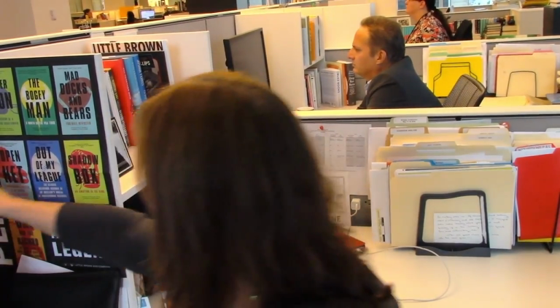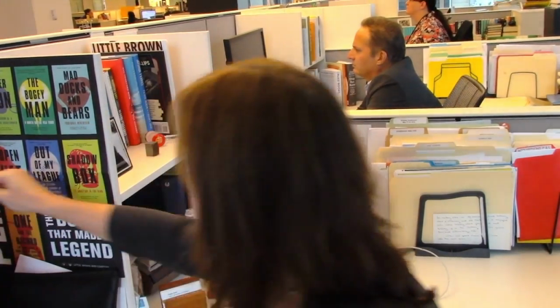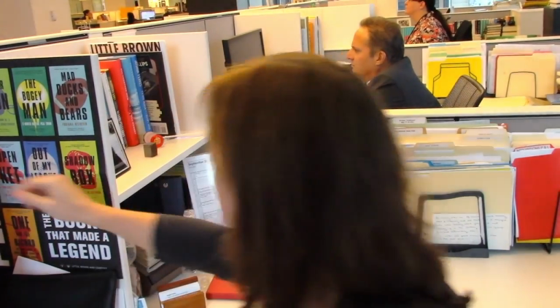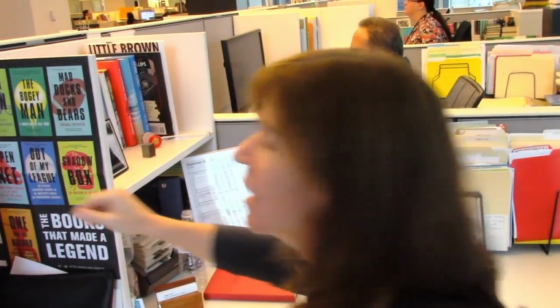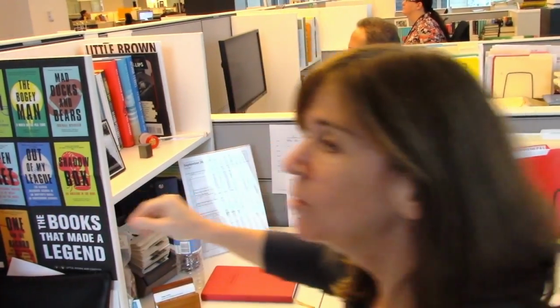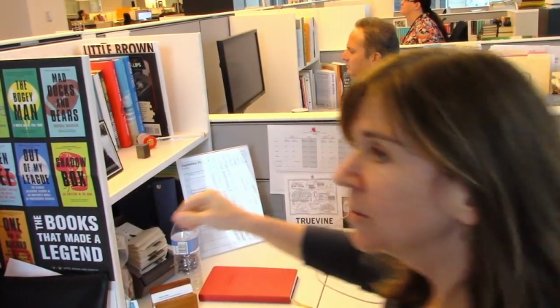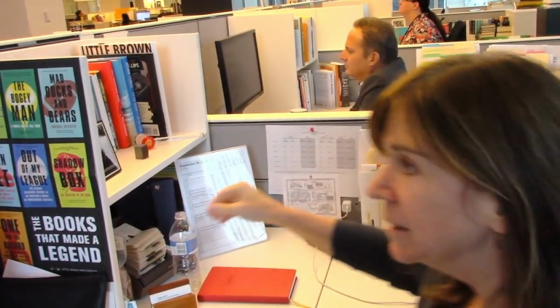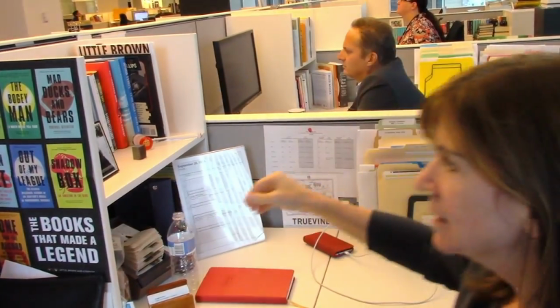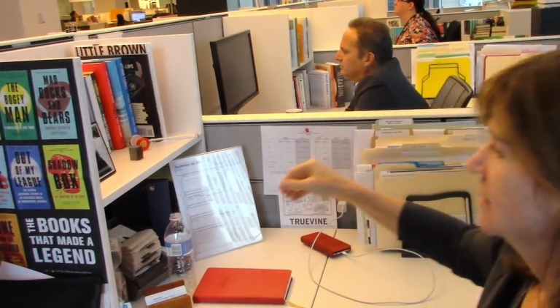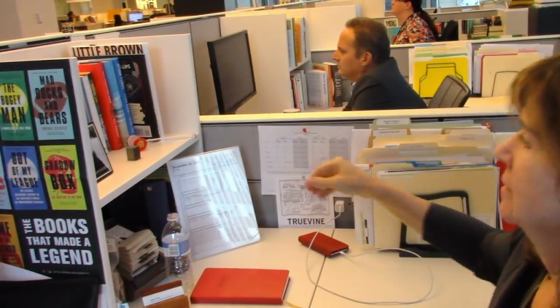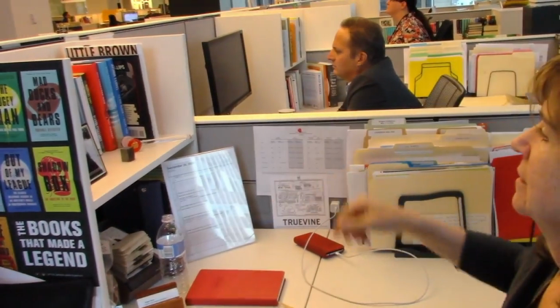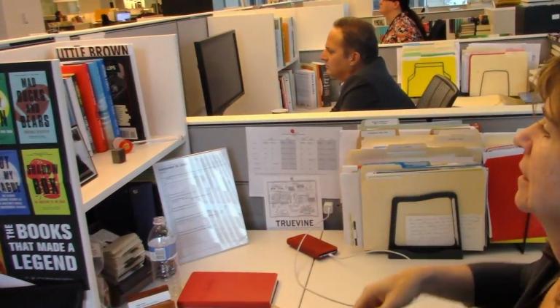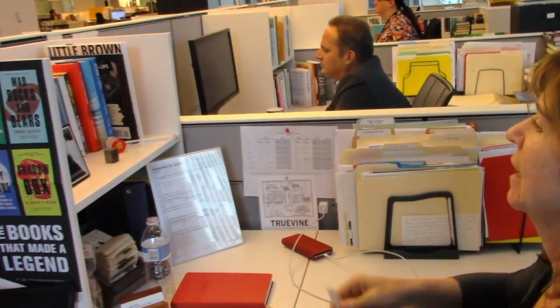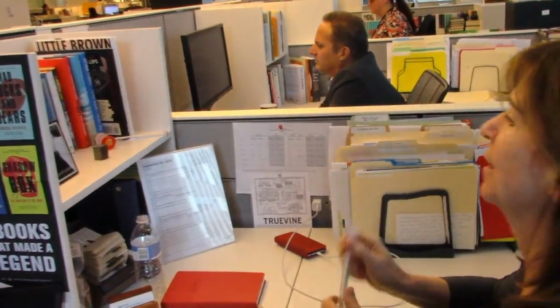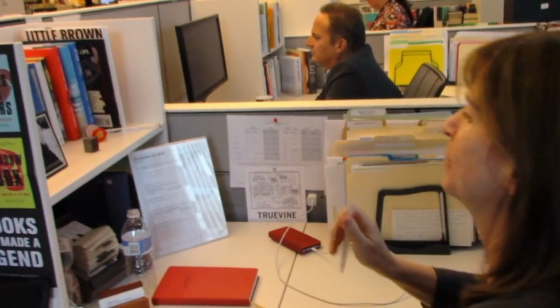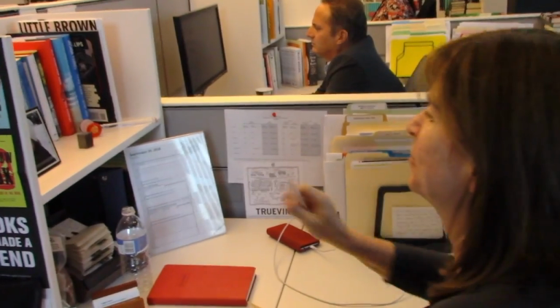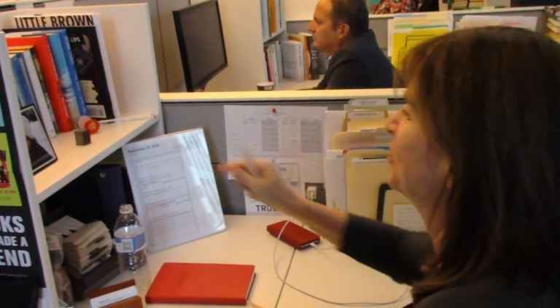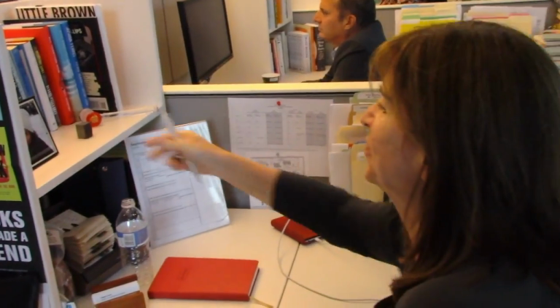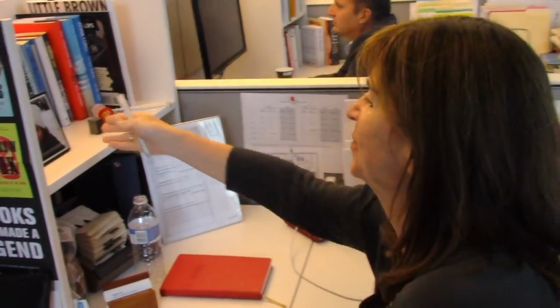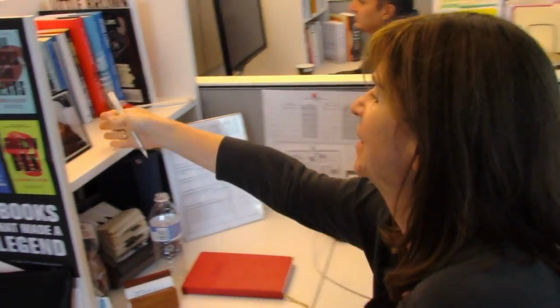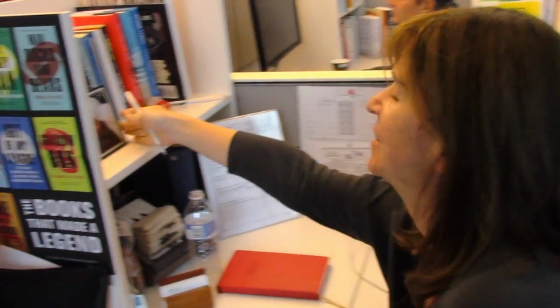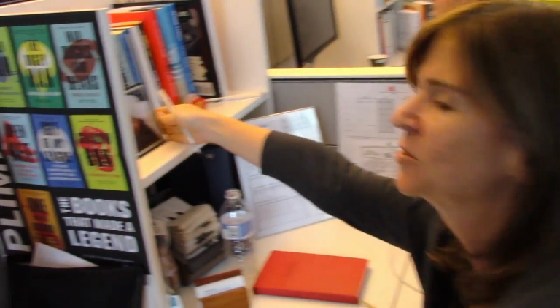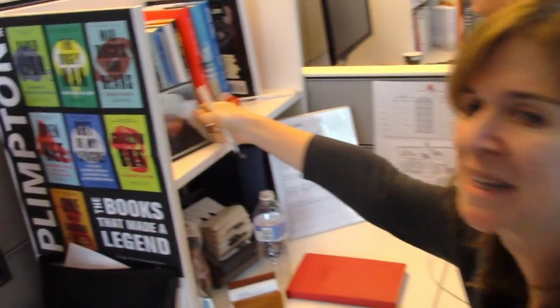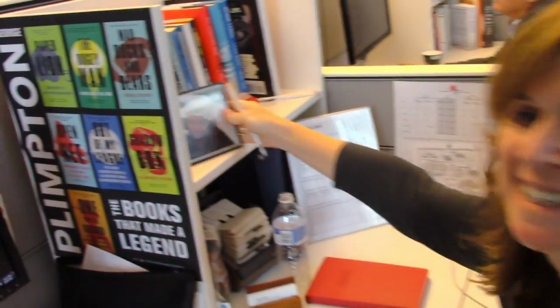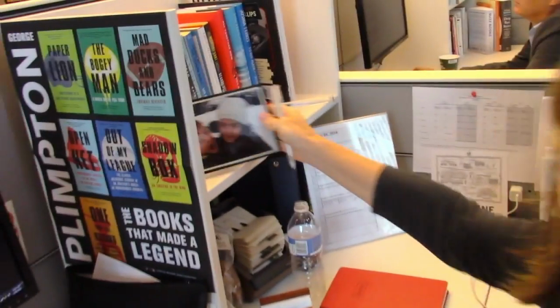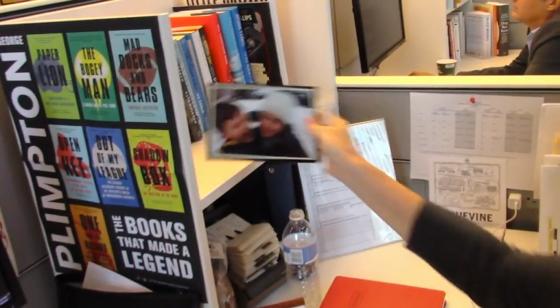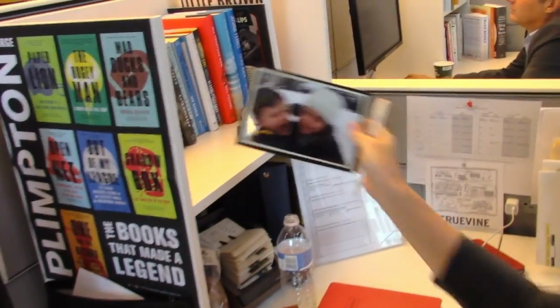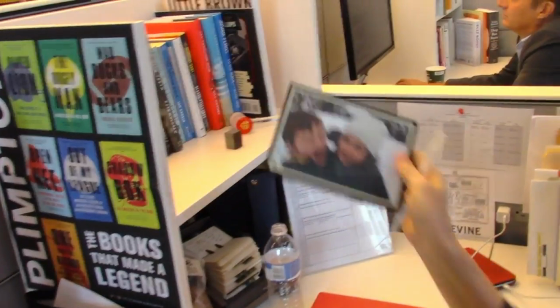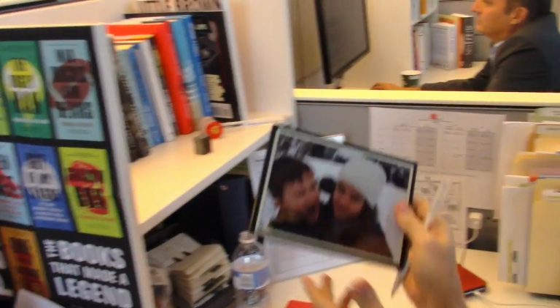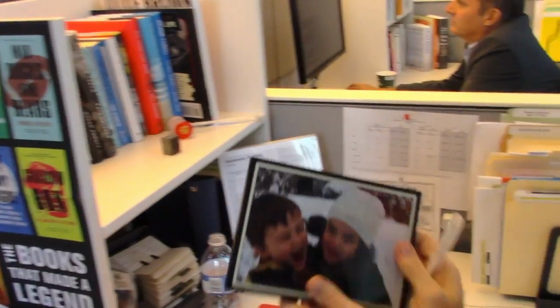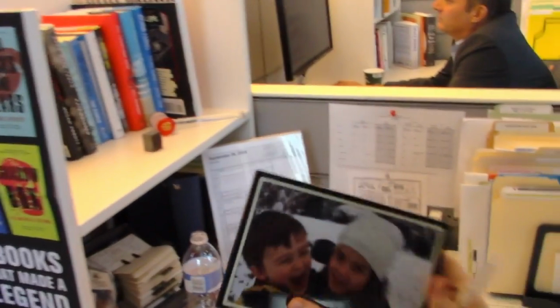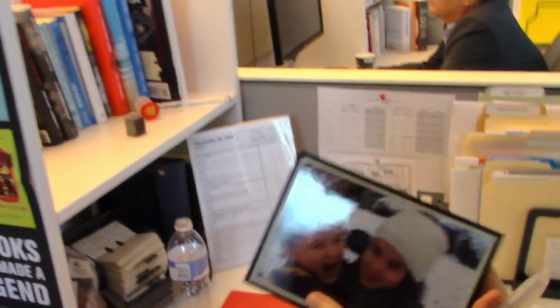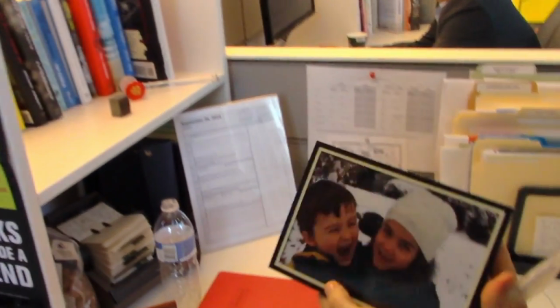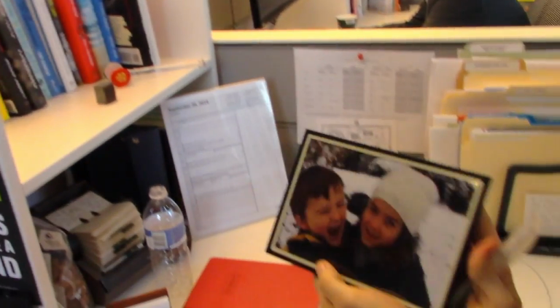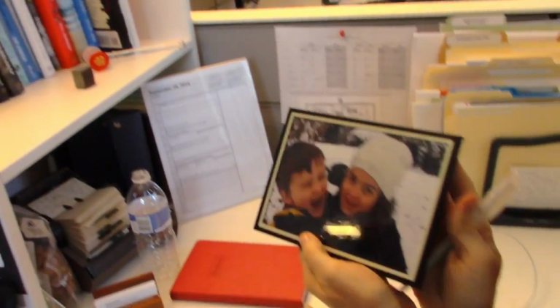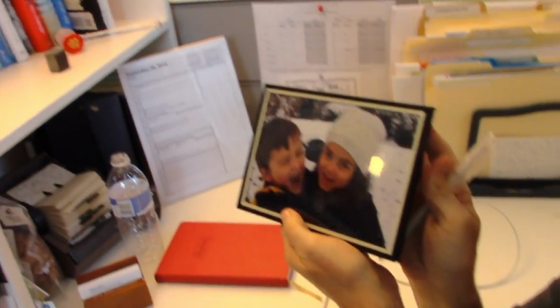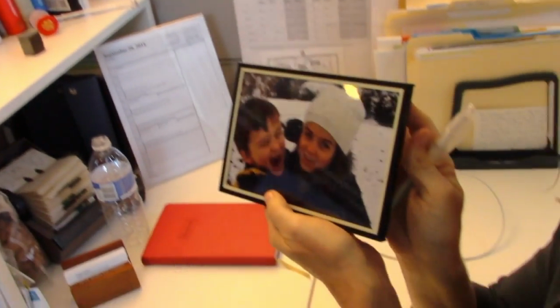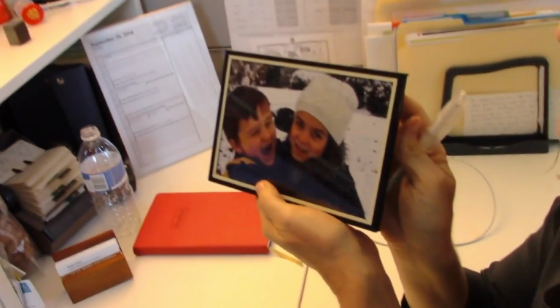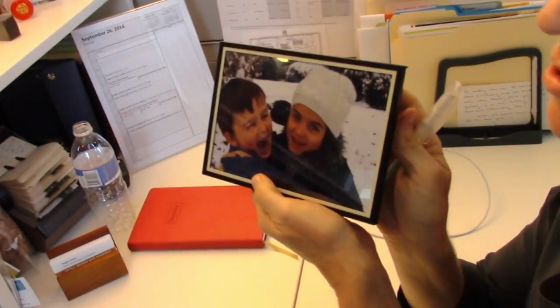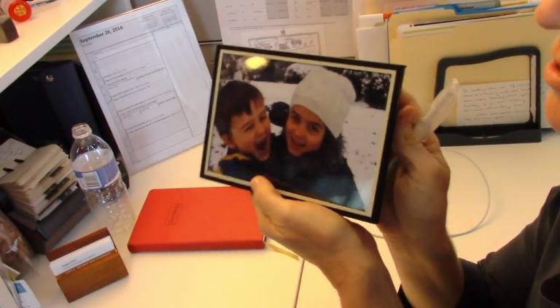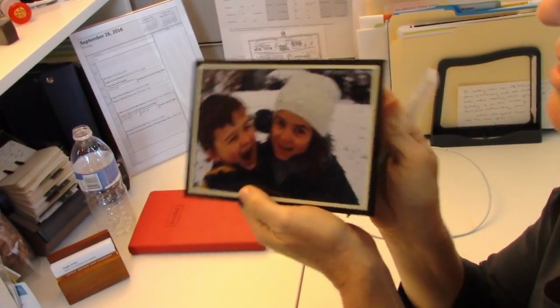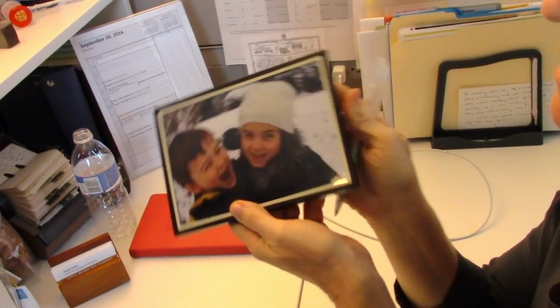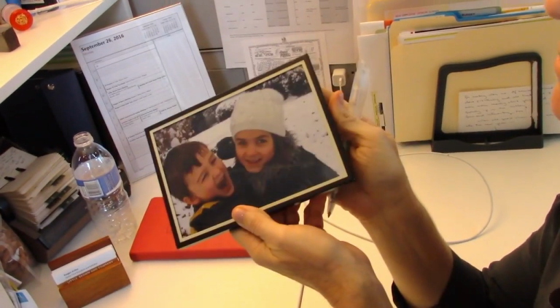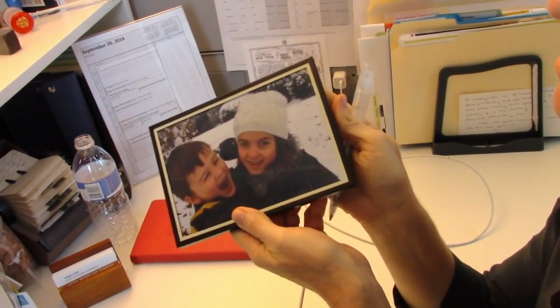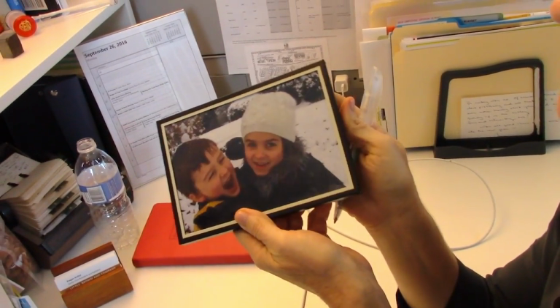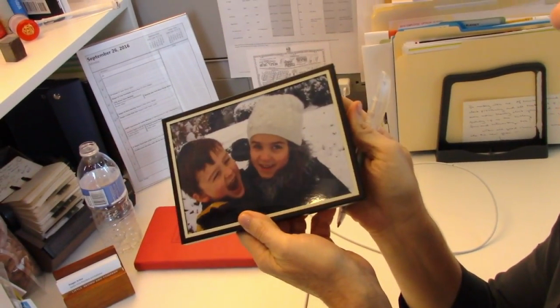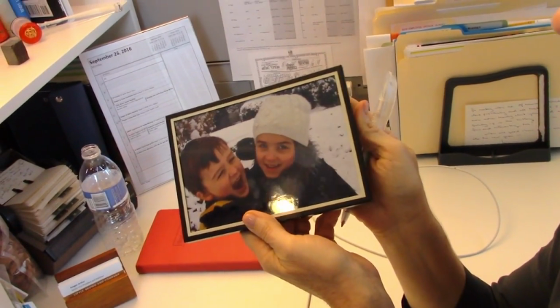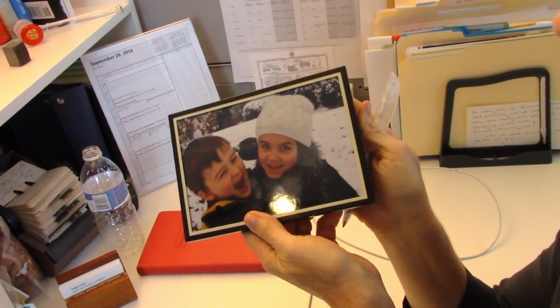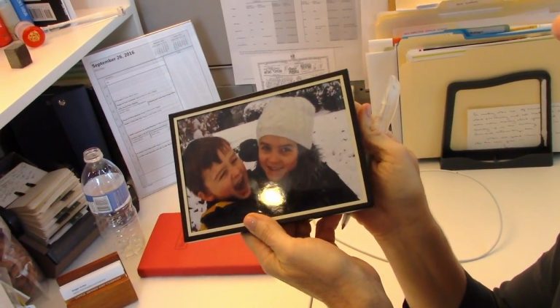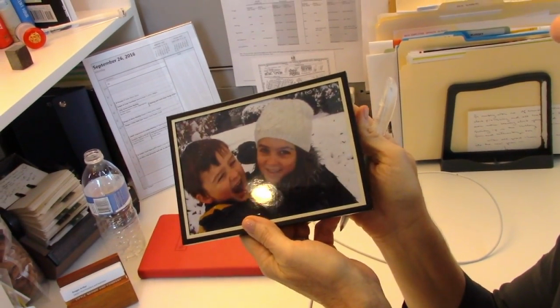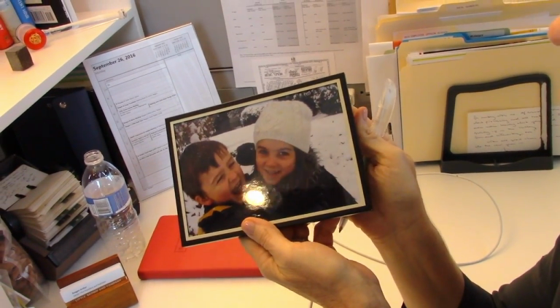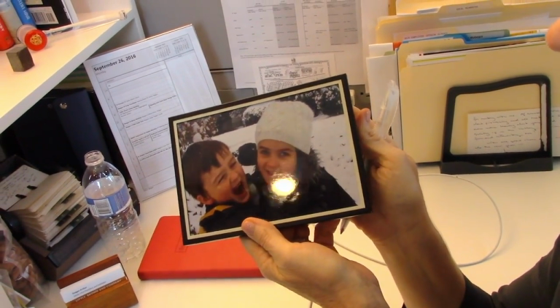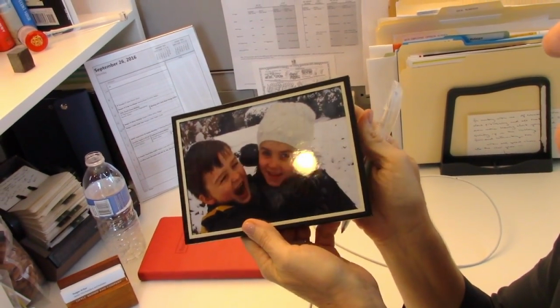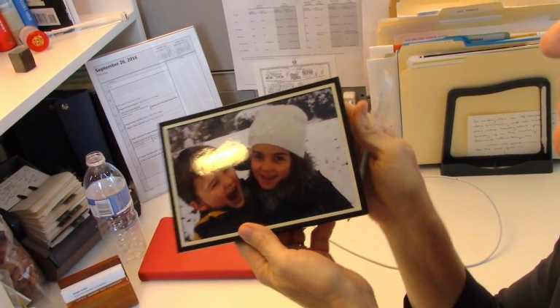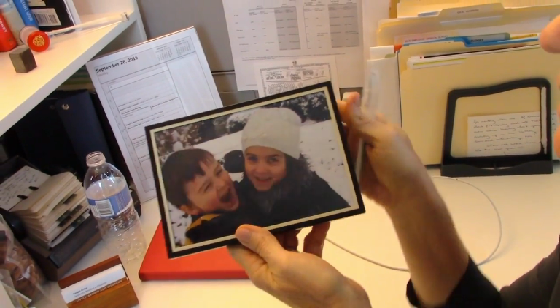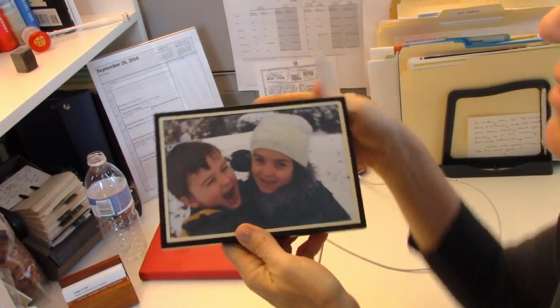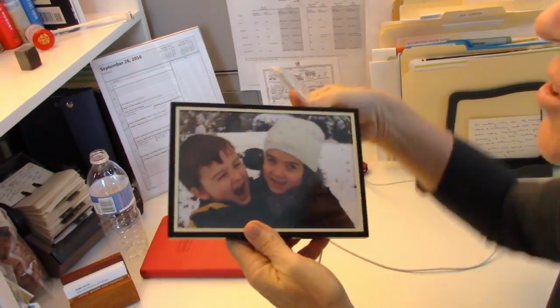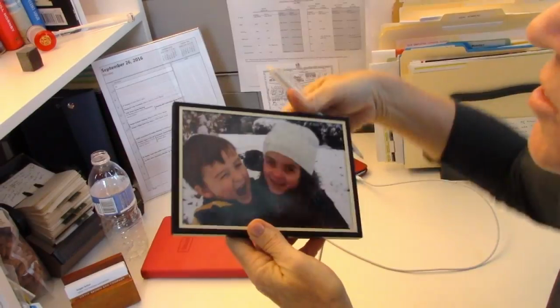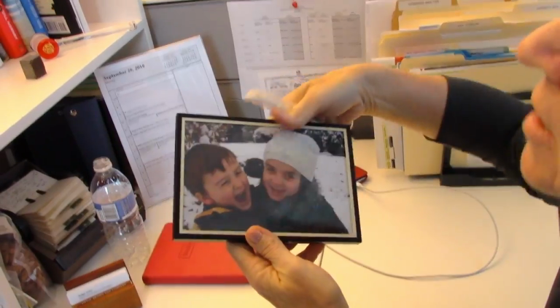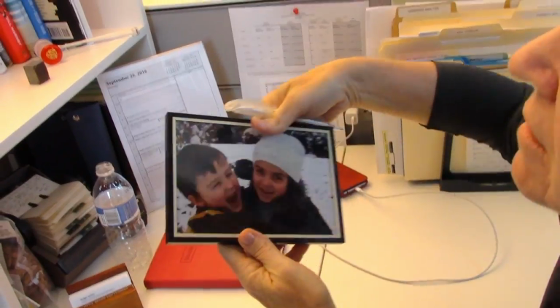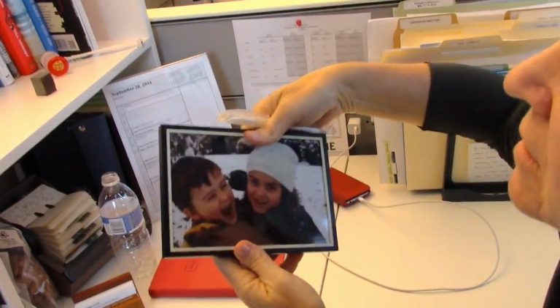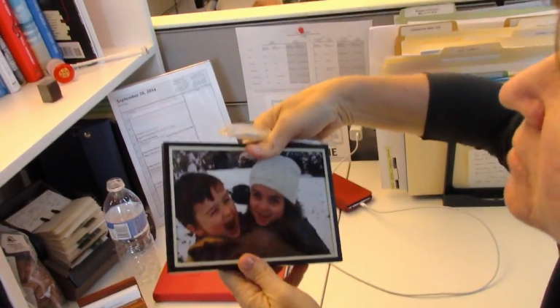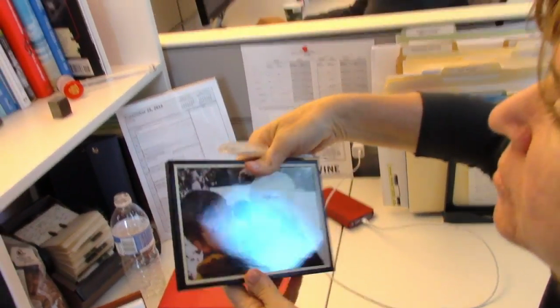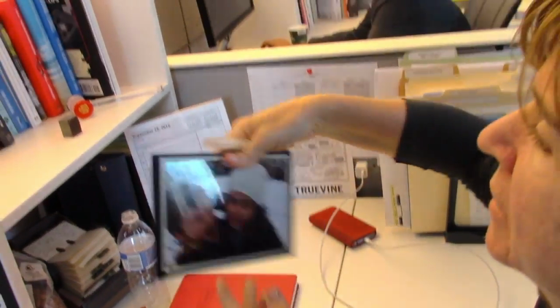Come over here. These are my kids. They're a lot bigger and older now, but they were really cute then, and they're cute now in a different way.